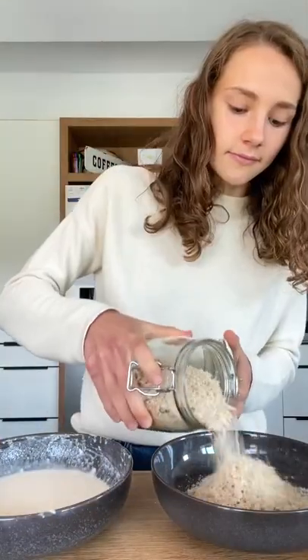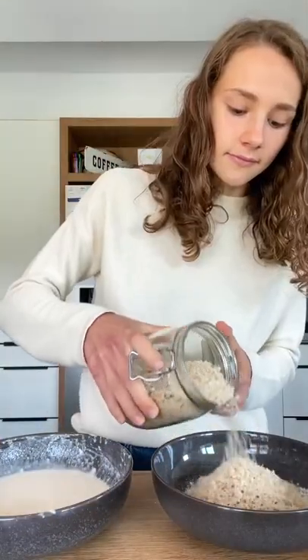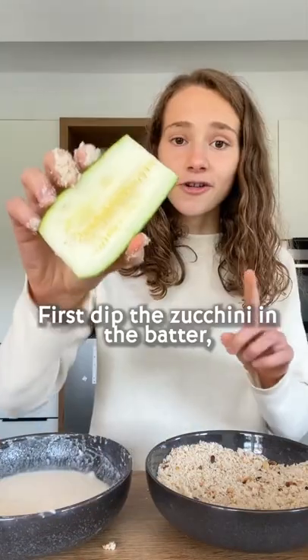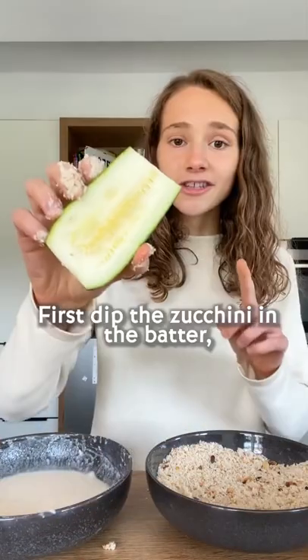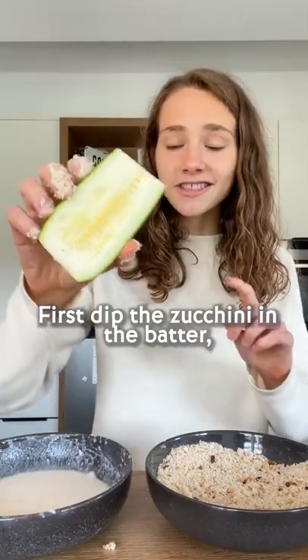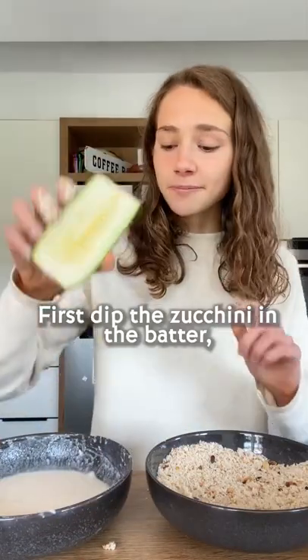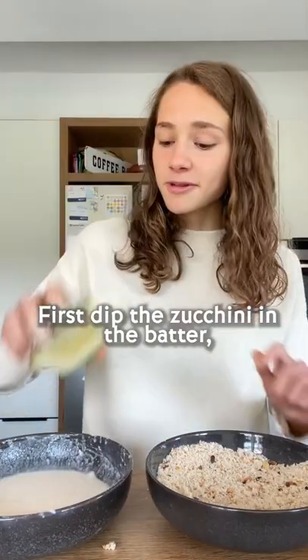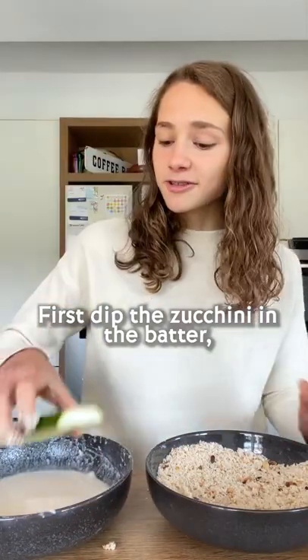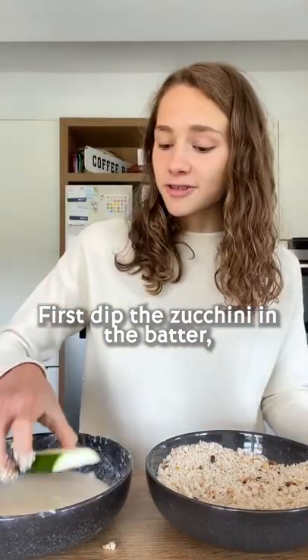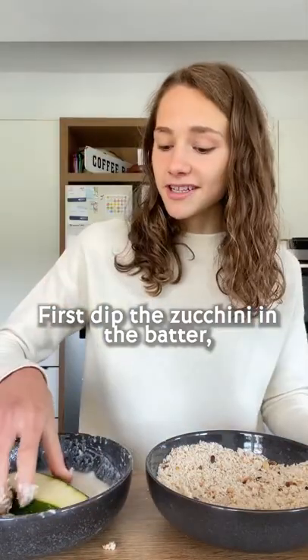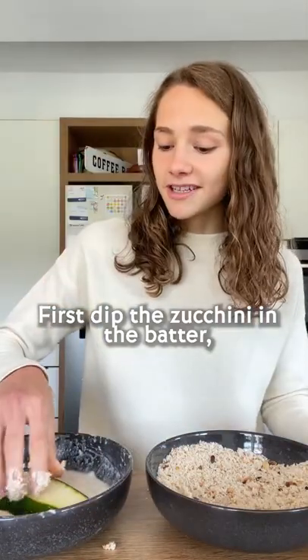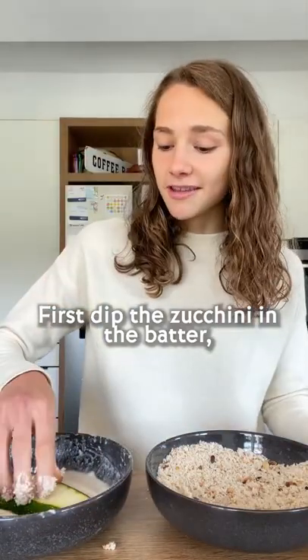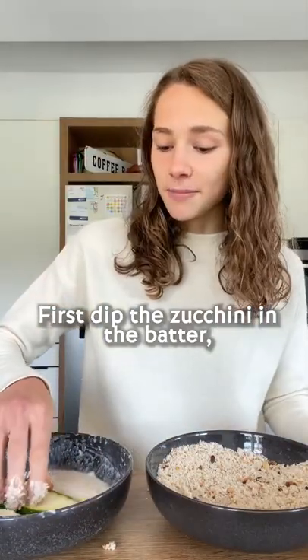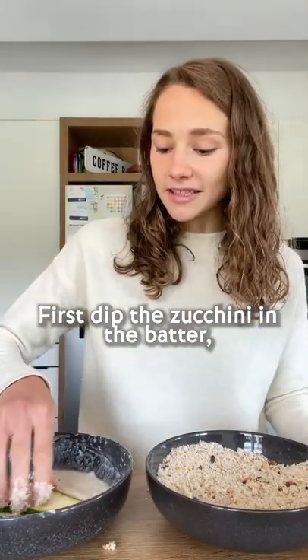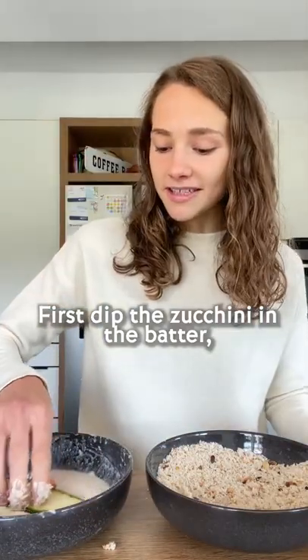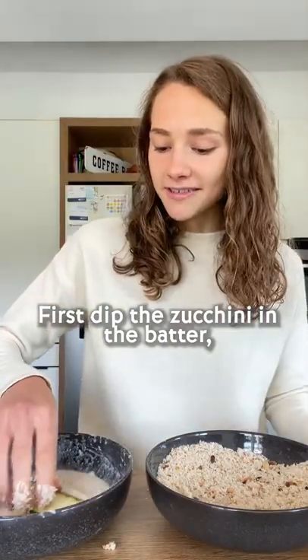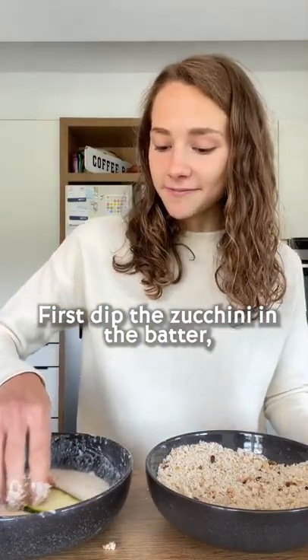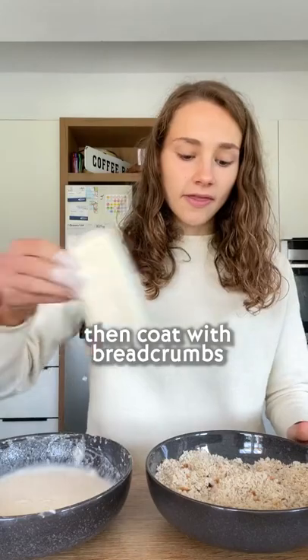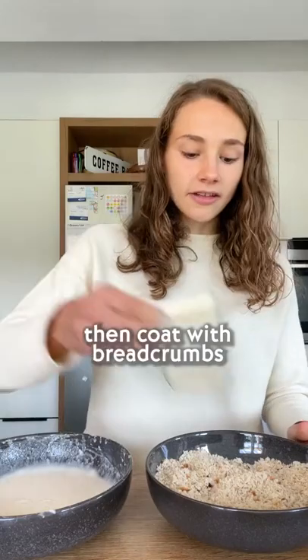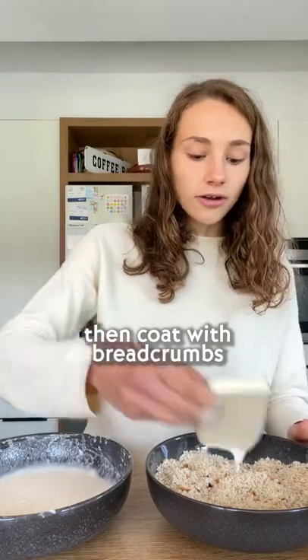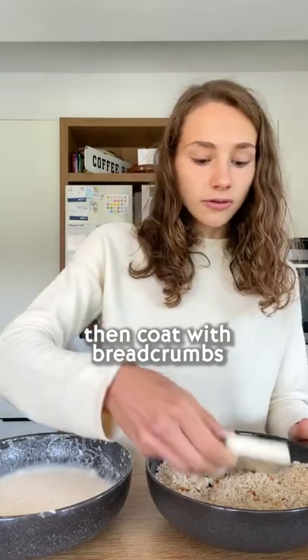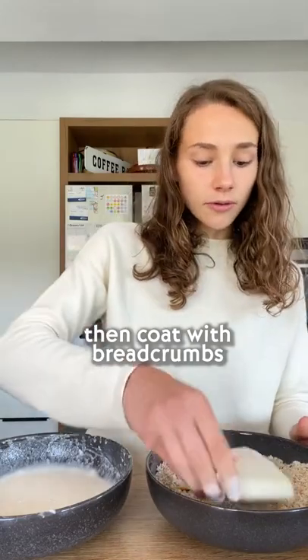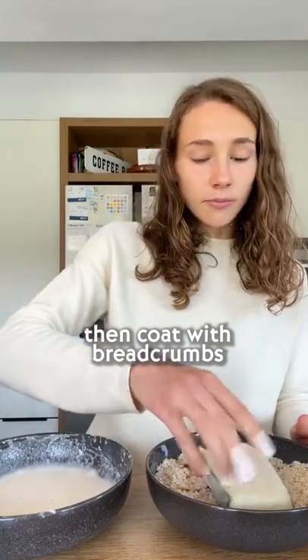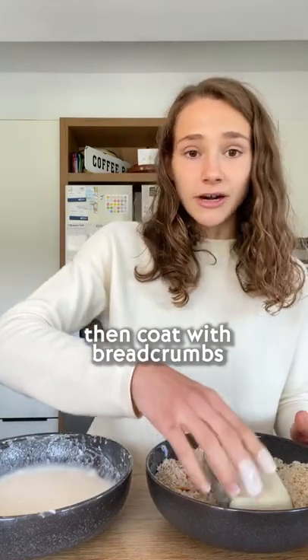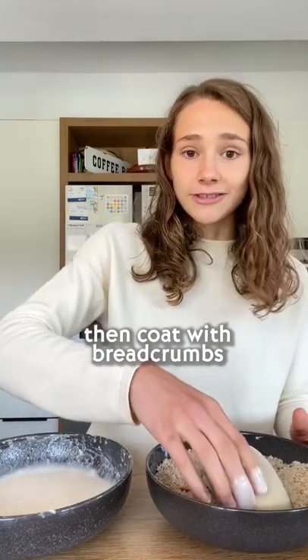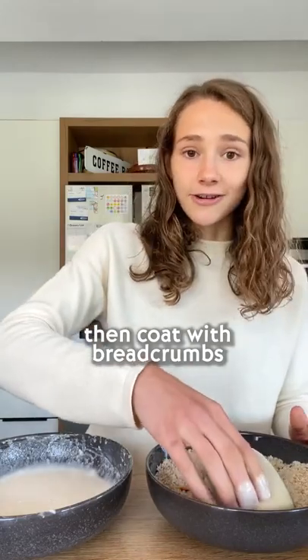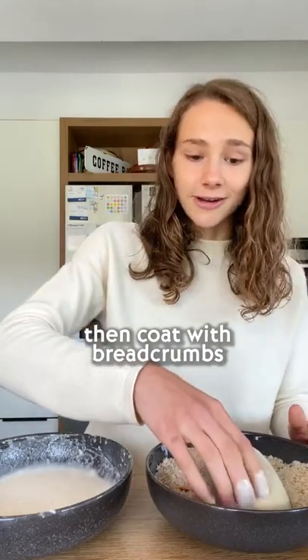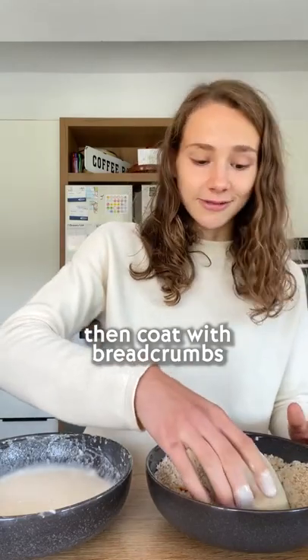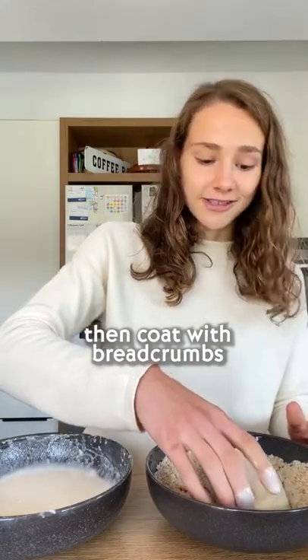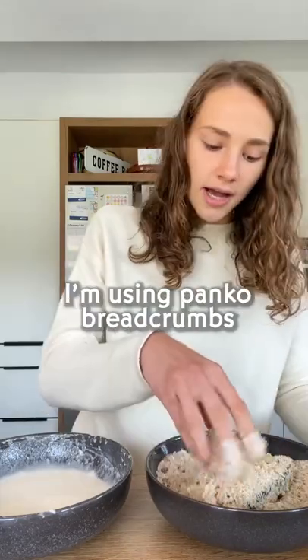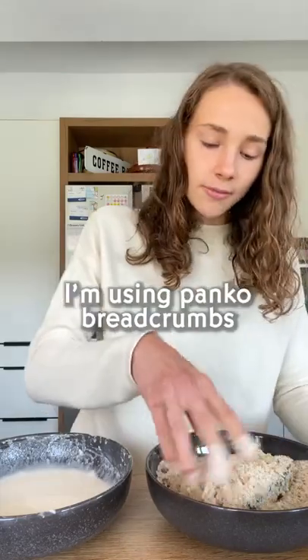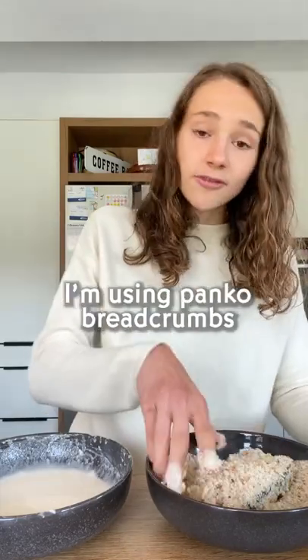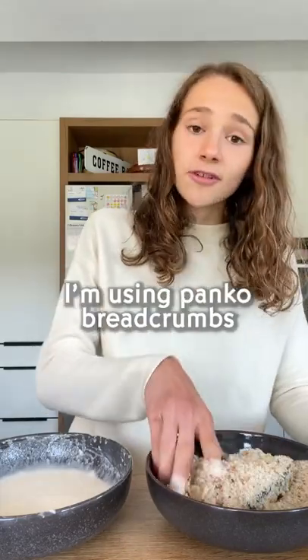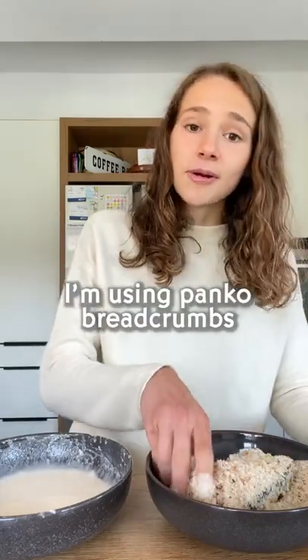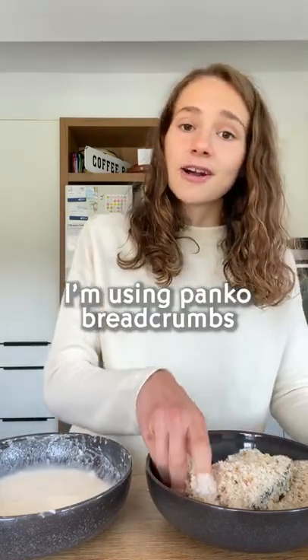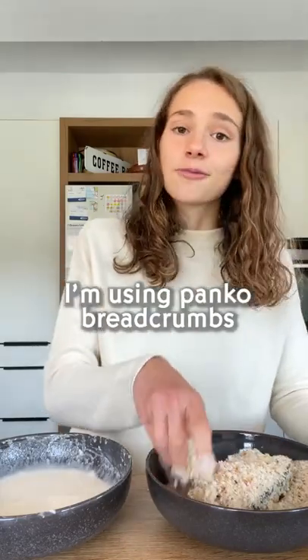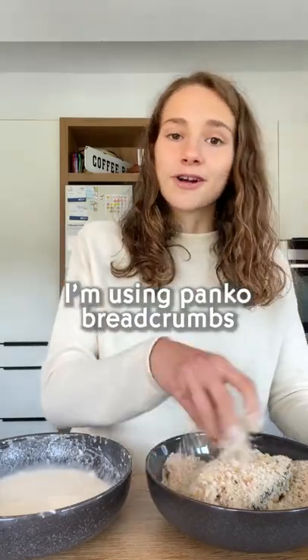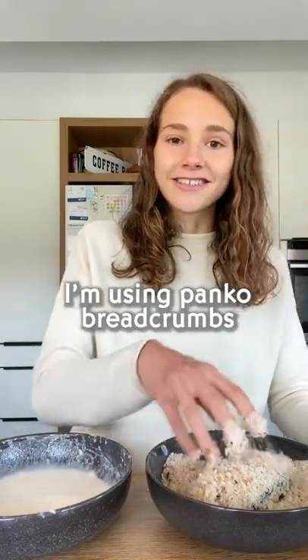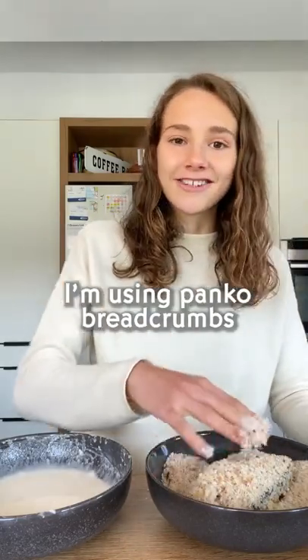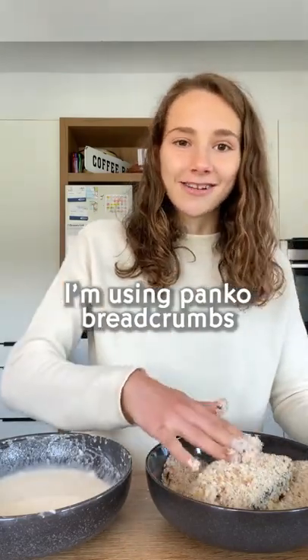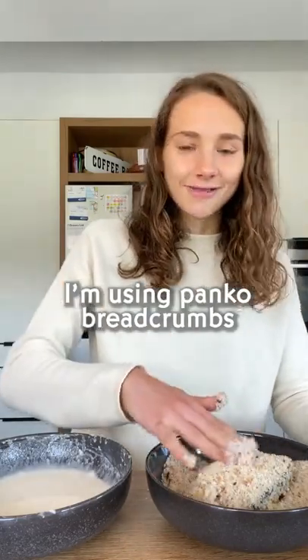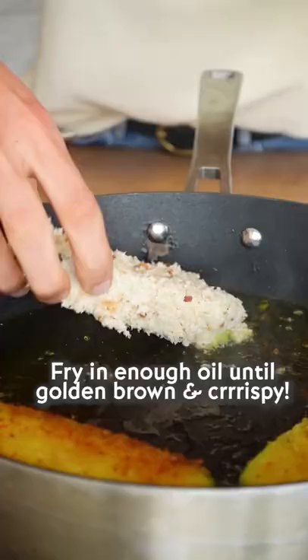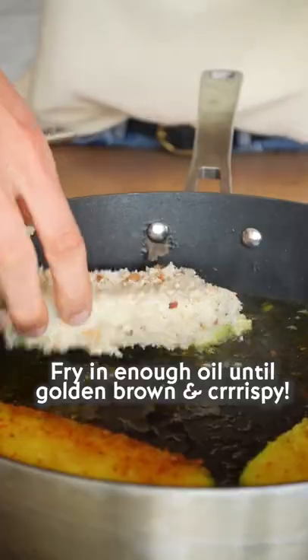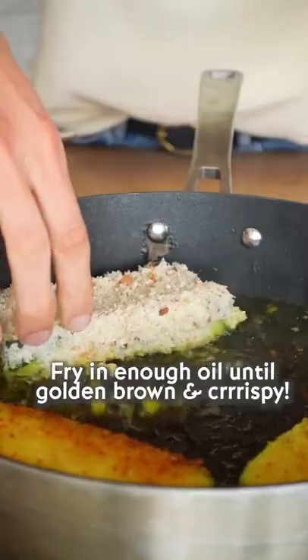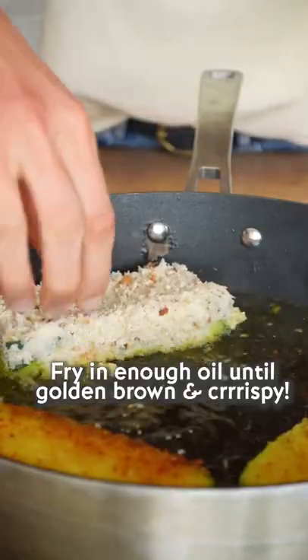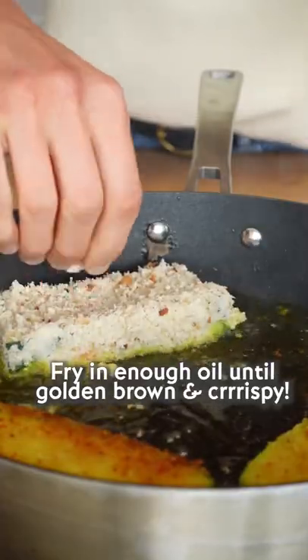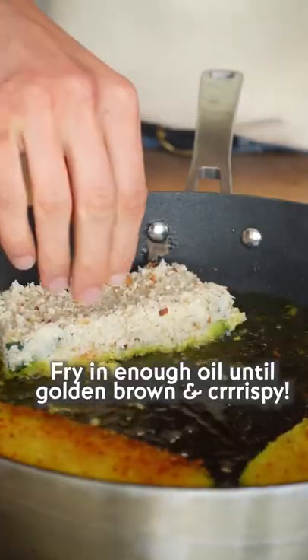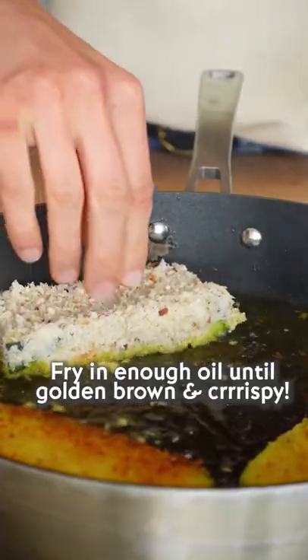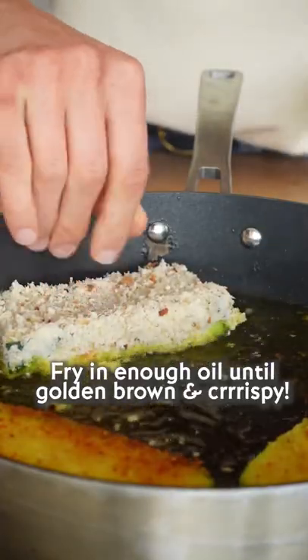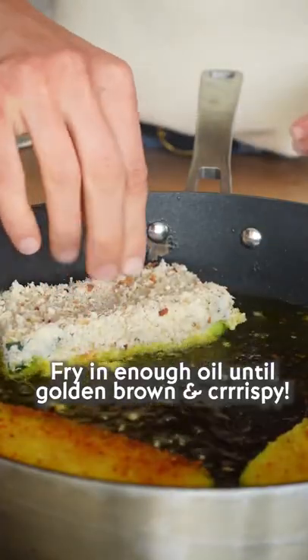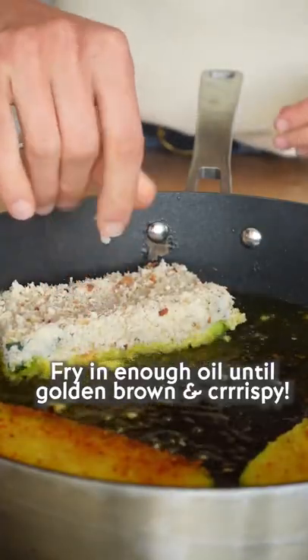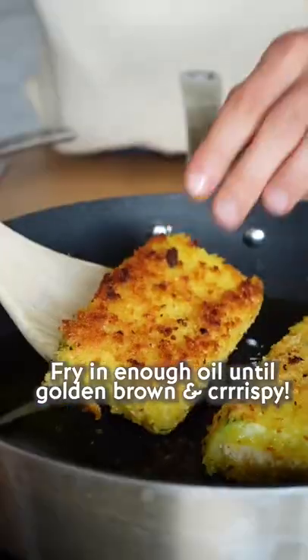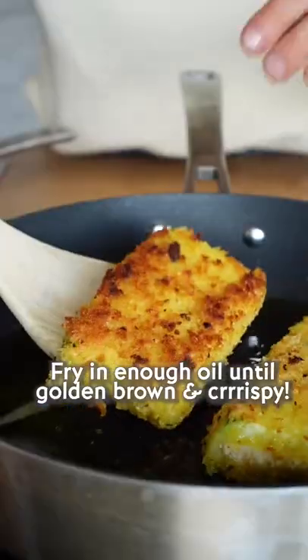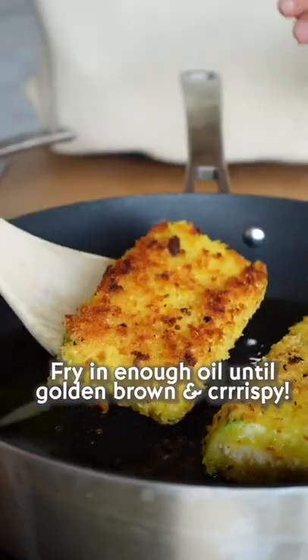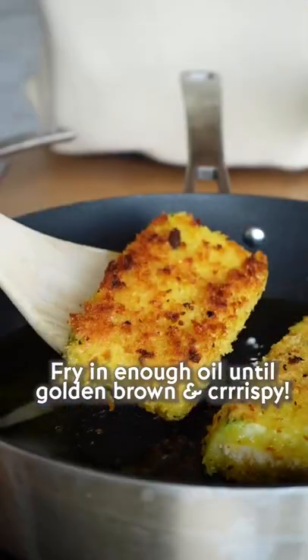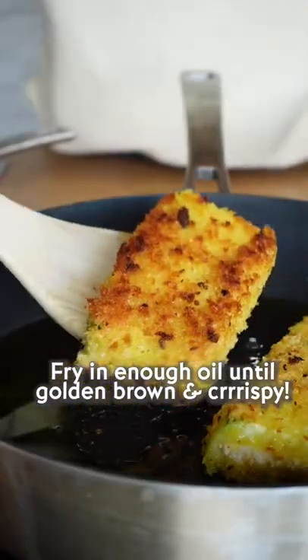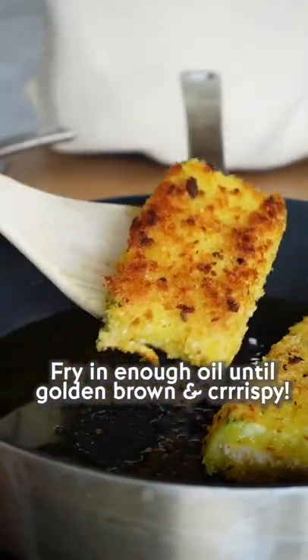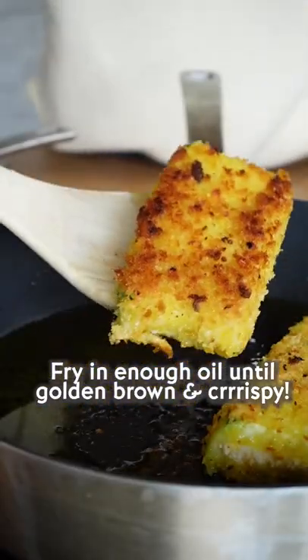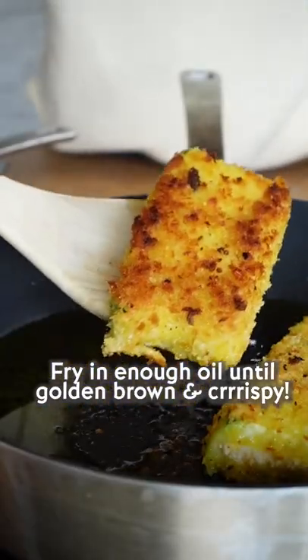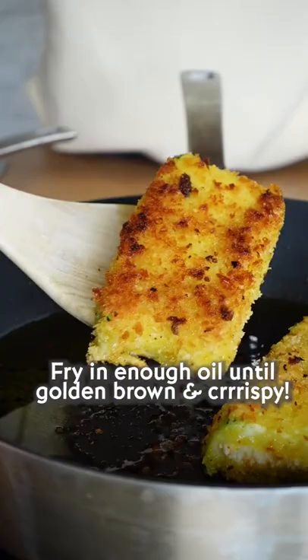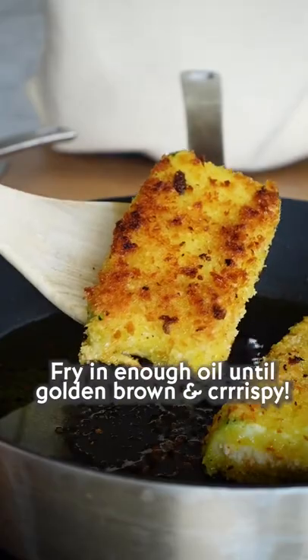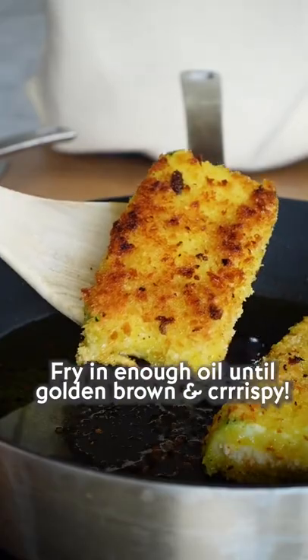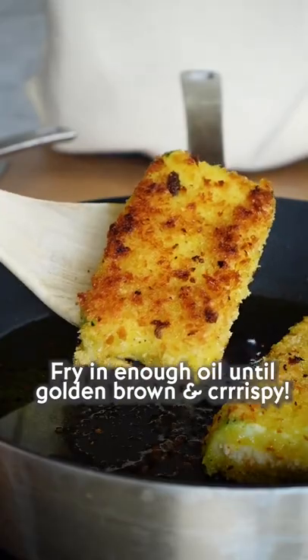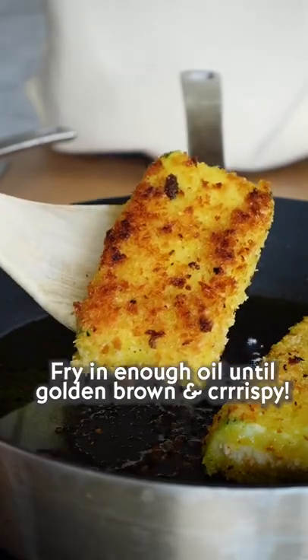First dip the zucchini in the batter, then coat with breadcrumbs. I'm using panko breadcrumbs. Fry in enough oil until golden brown and crispy.